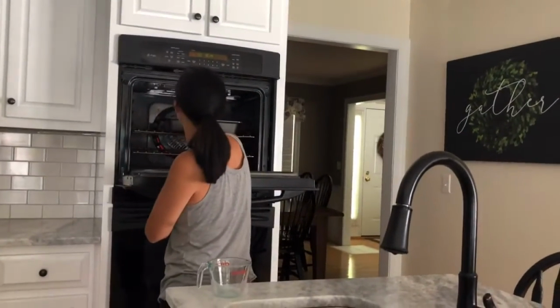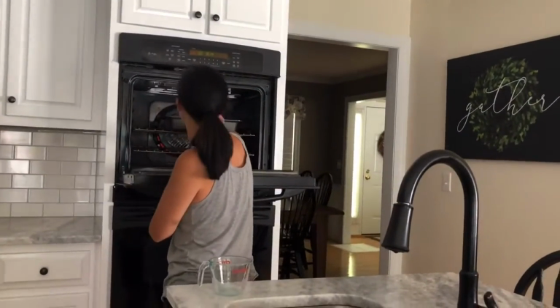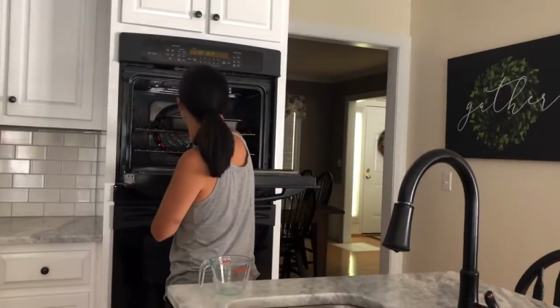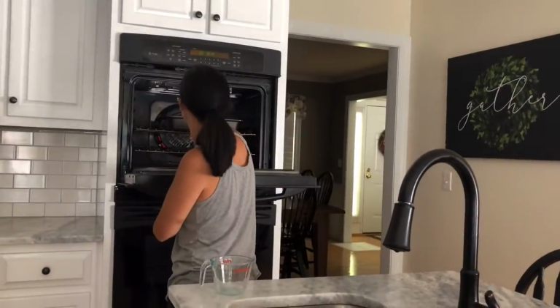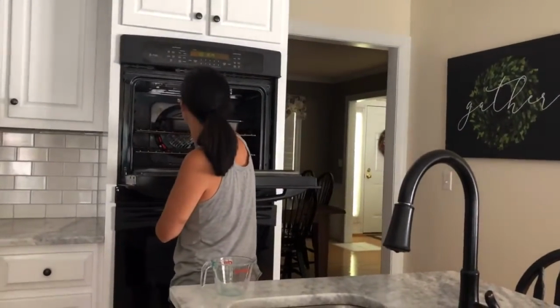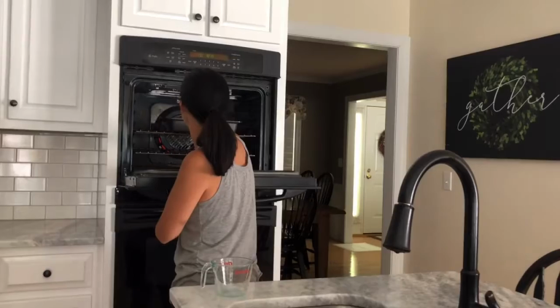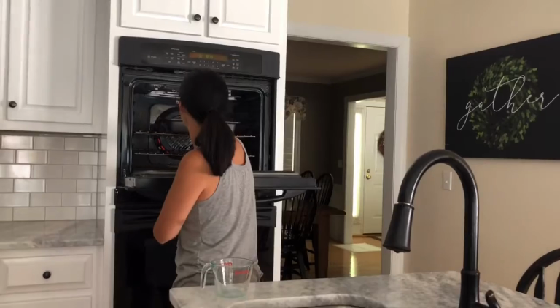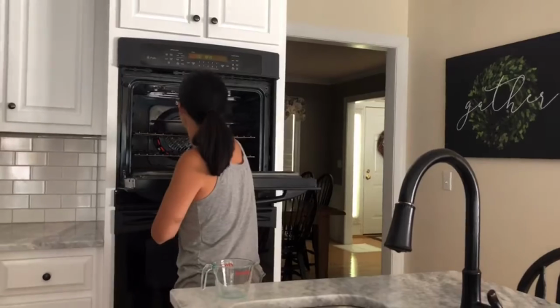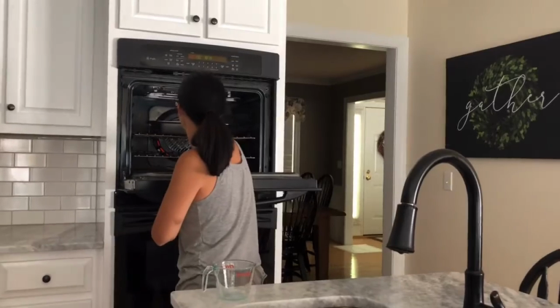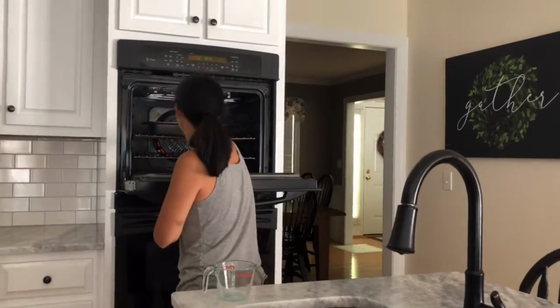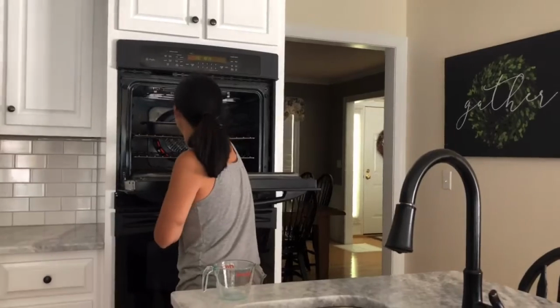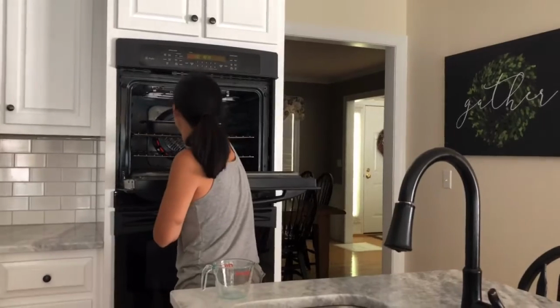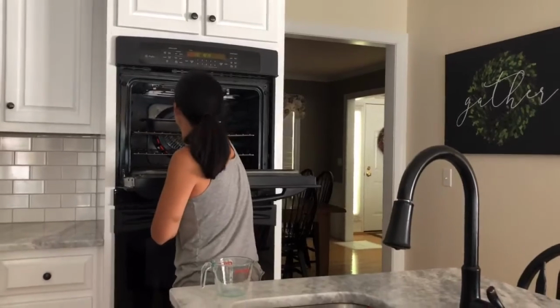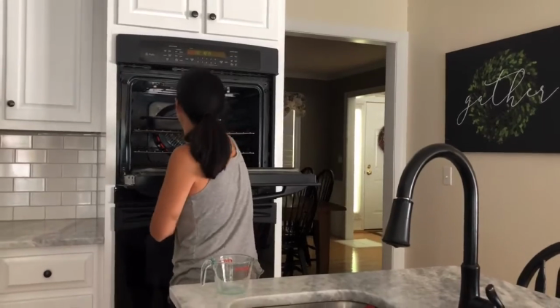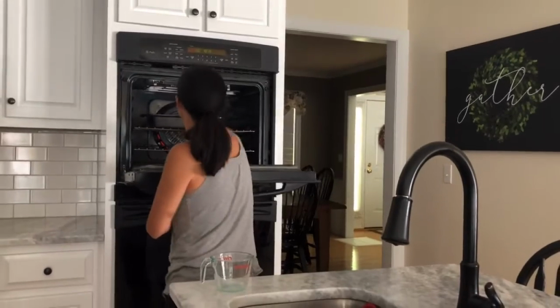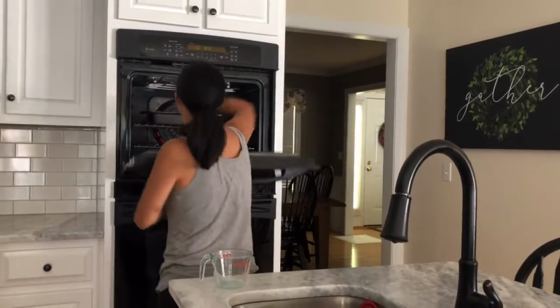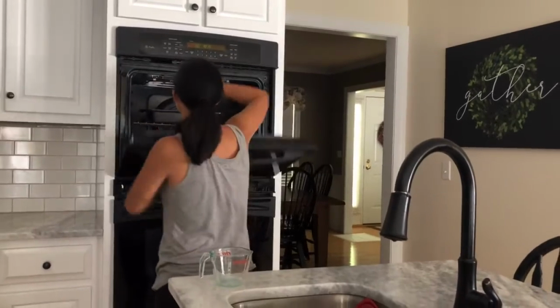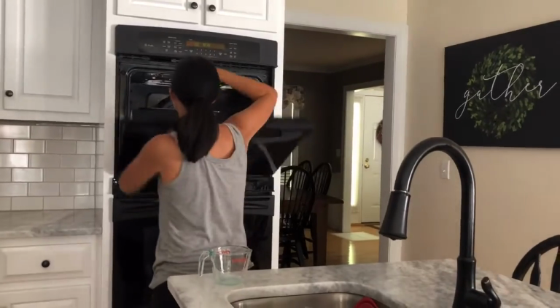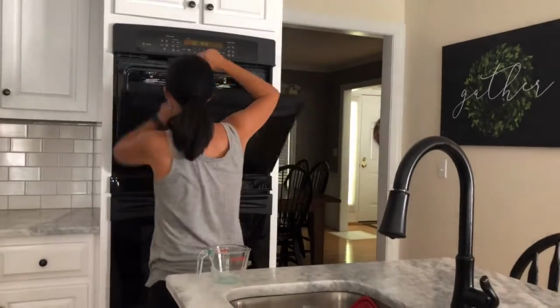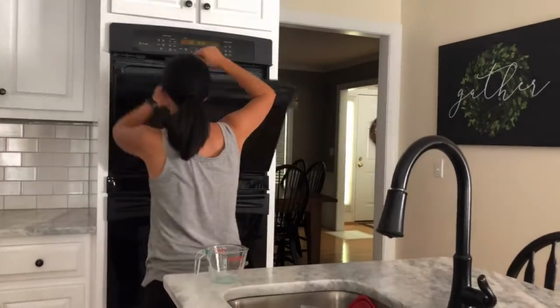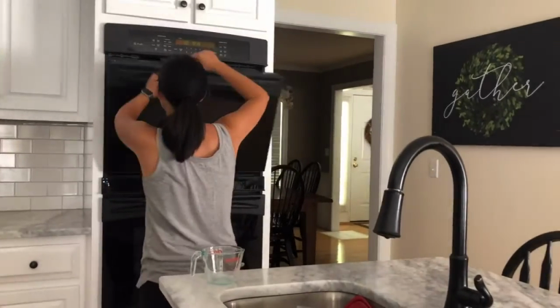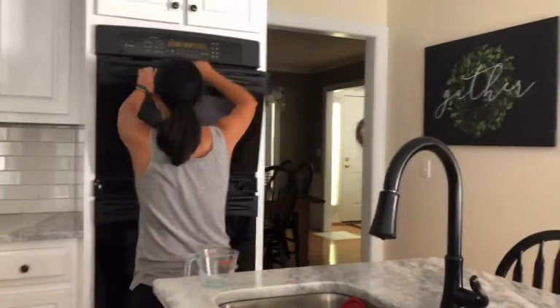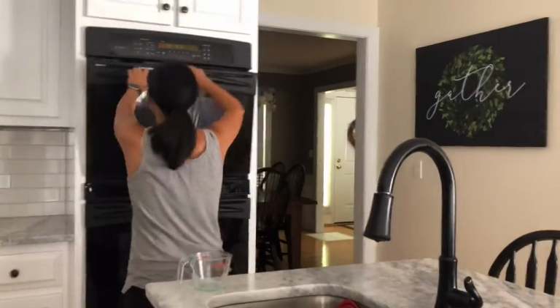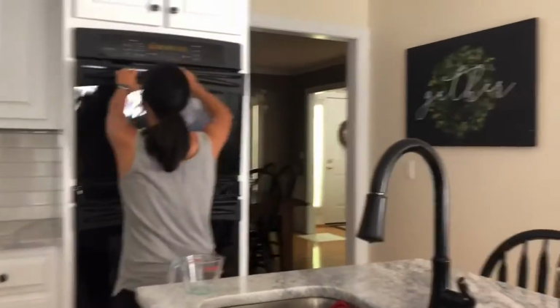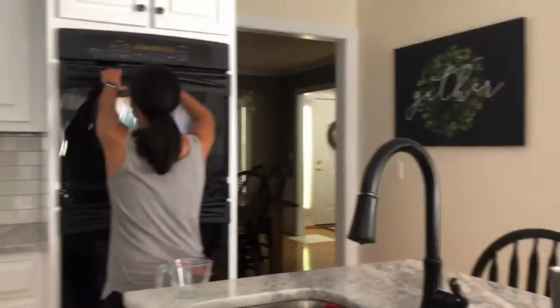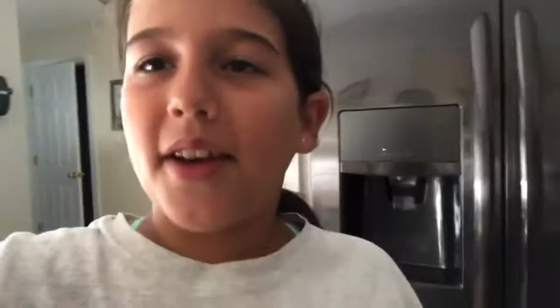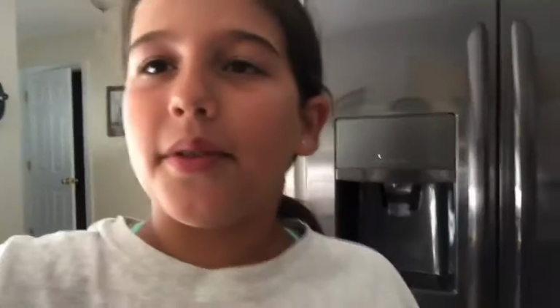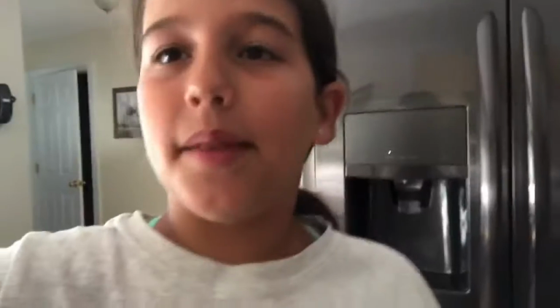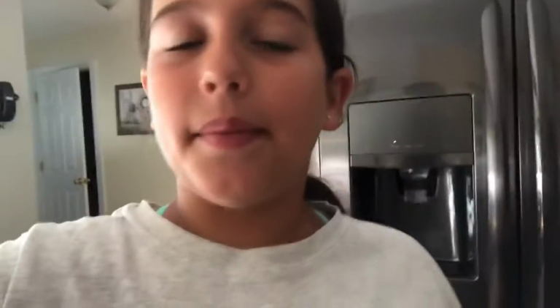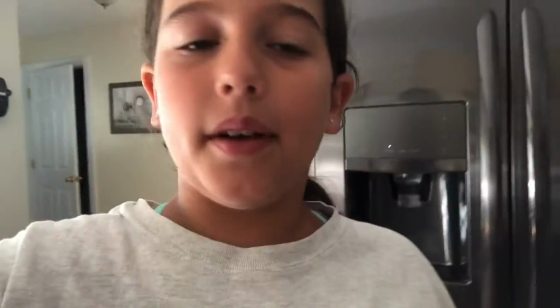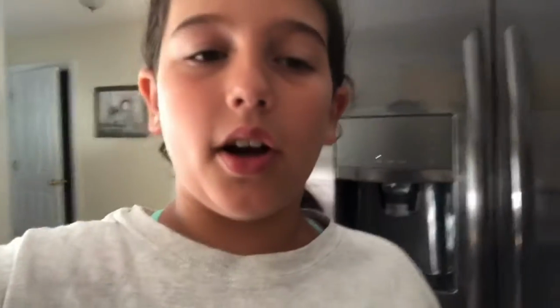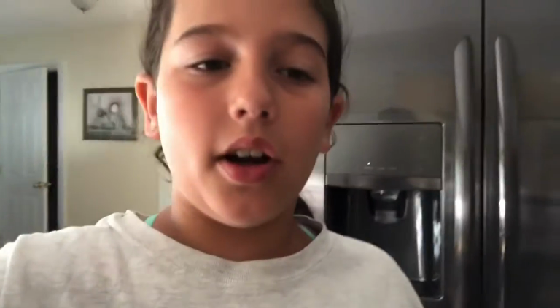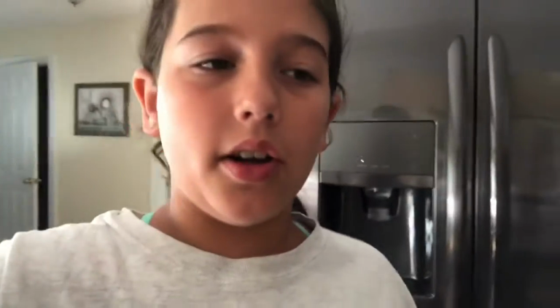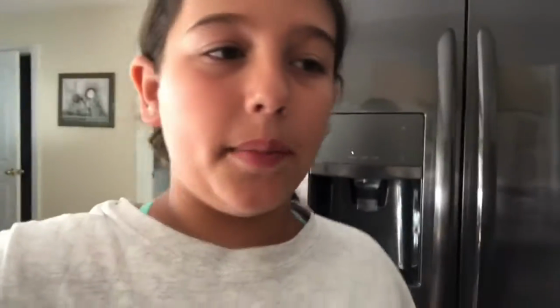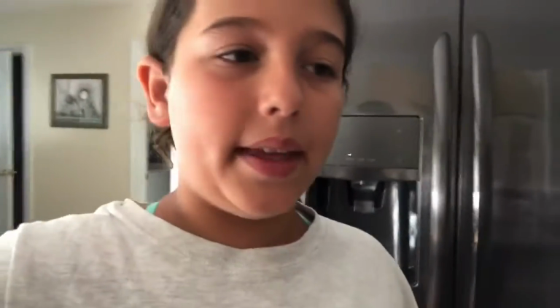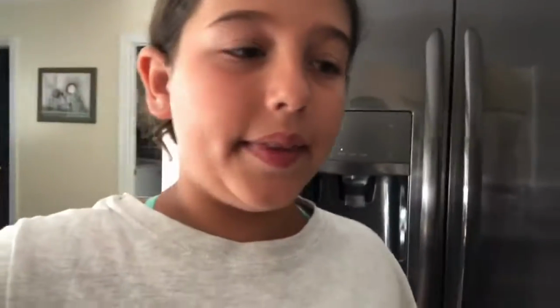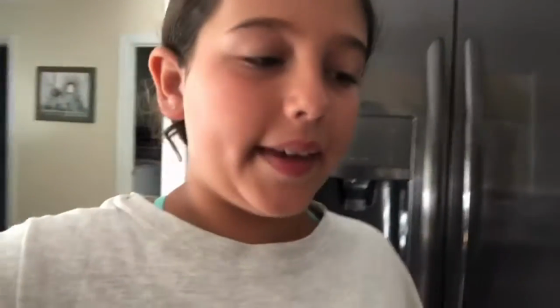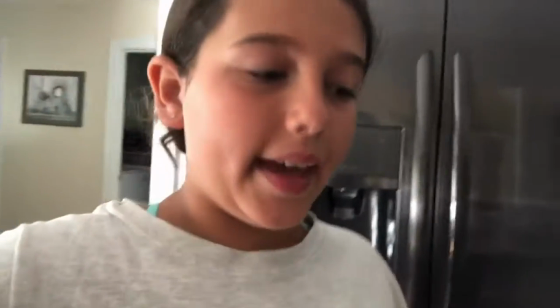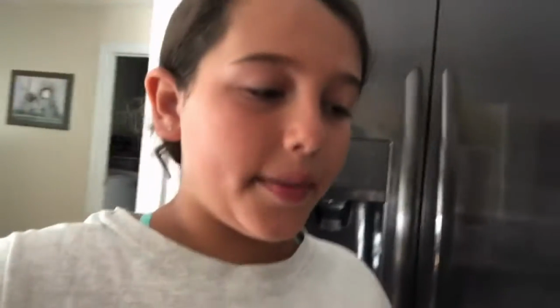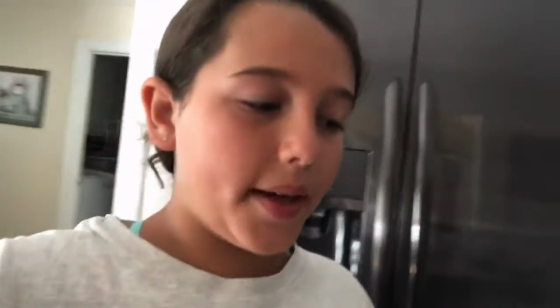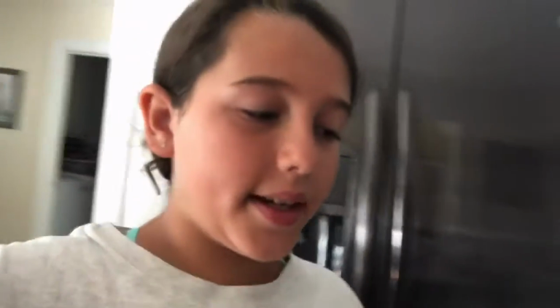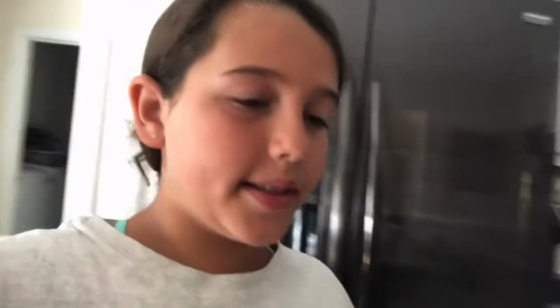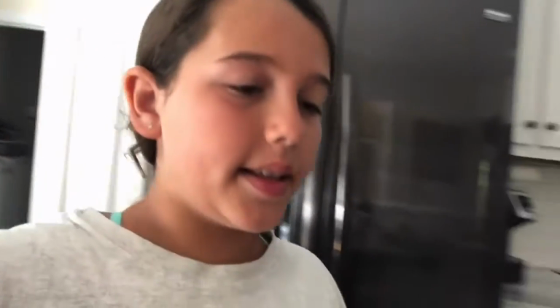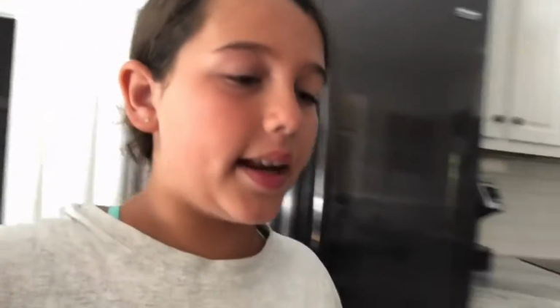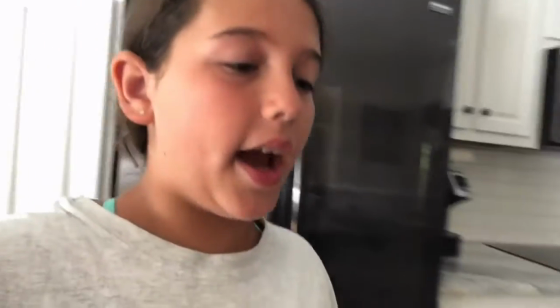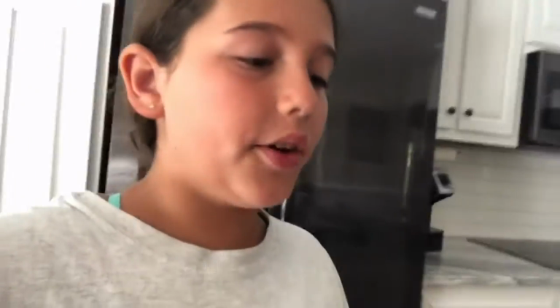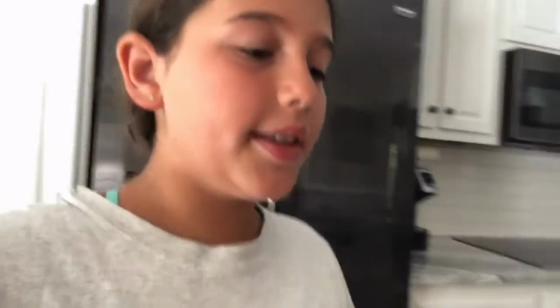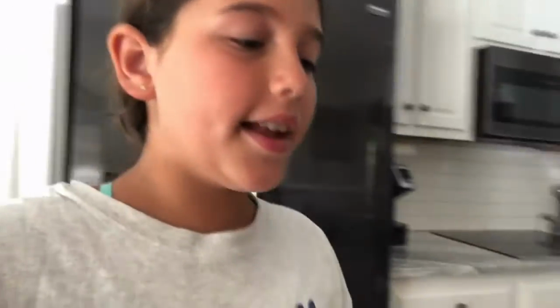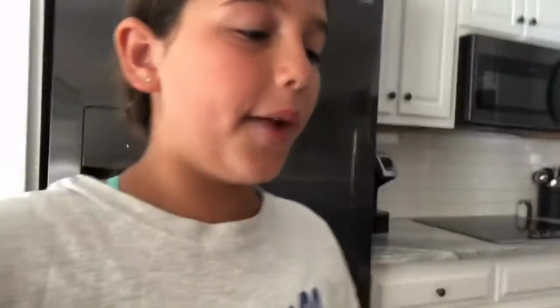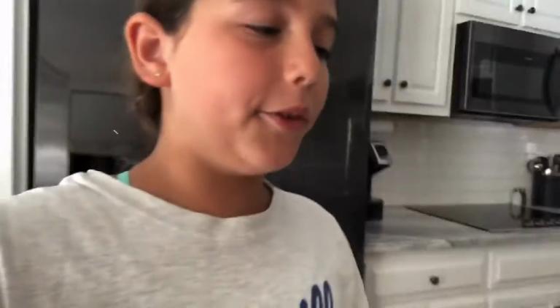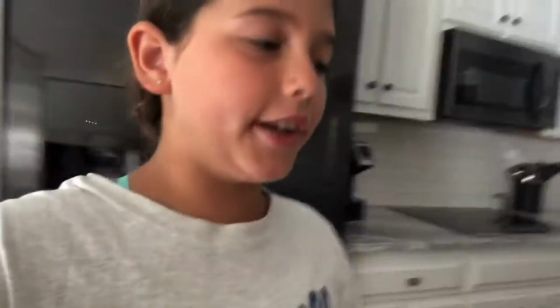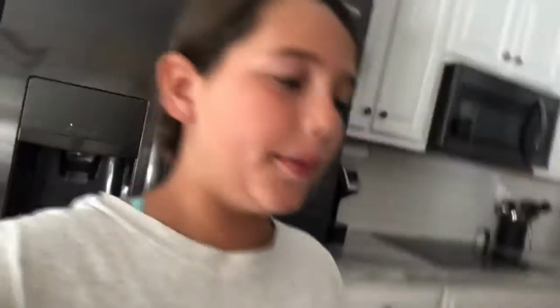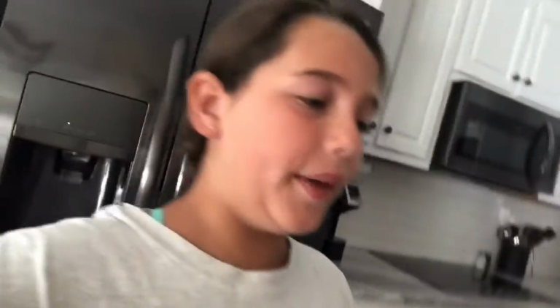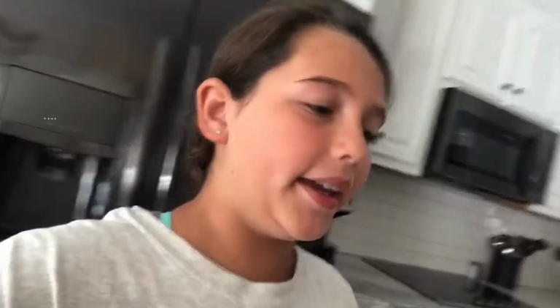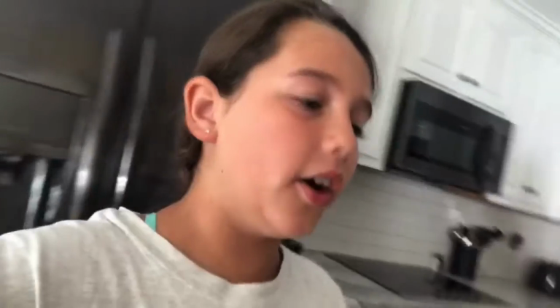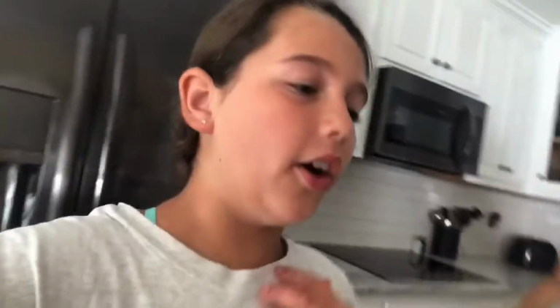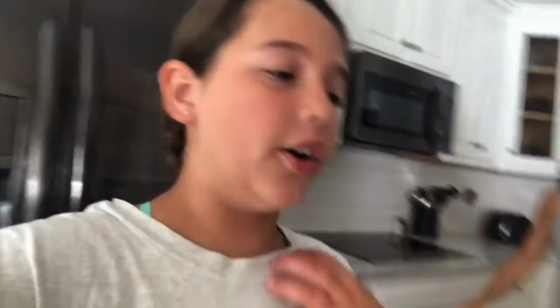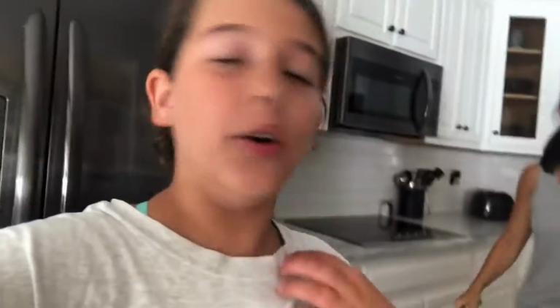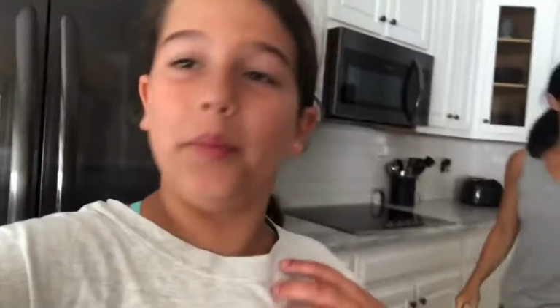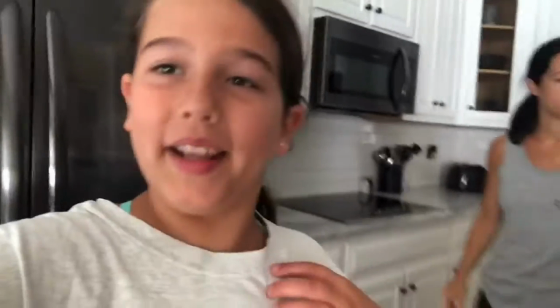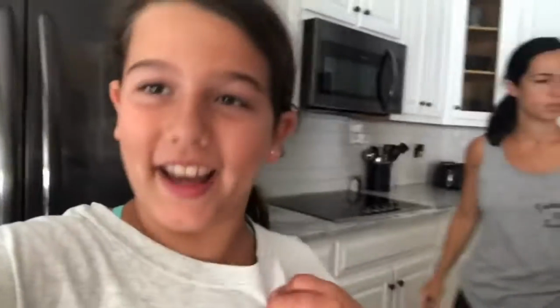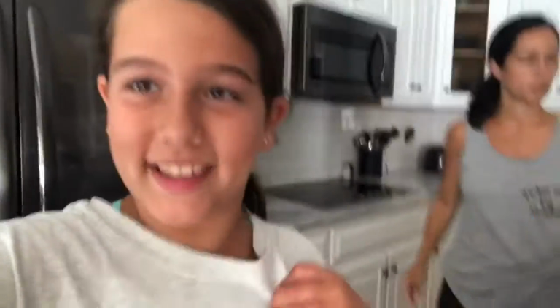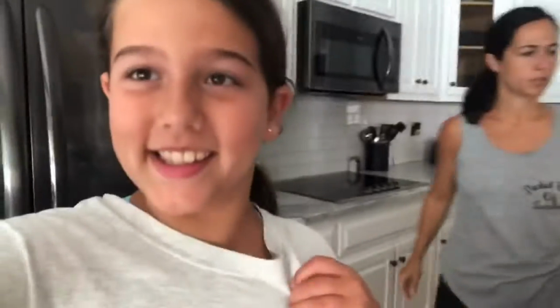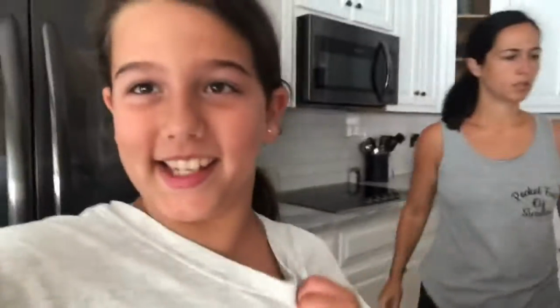Let it cook for 30 minutes. We made the cake mix and now it's time — we're going to make our homemade icing.